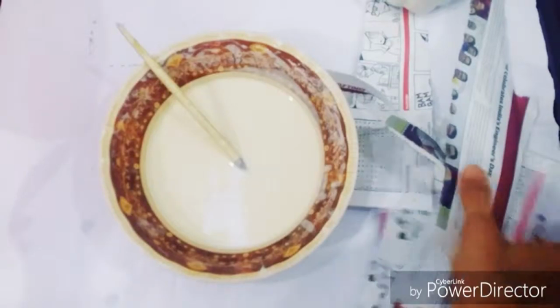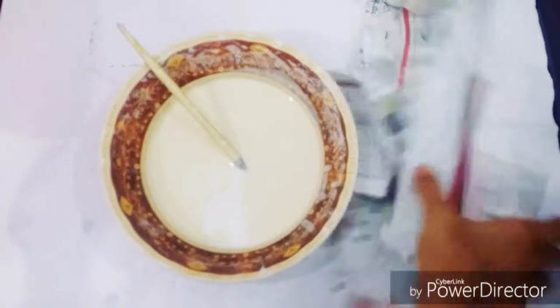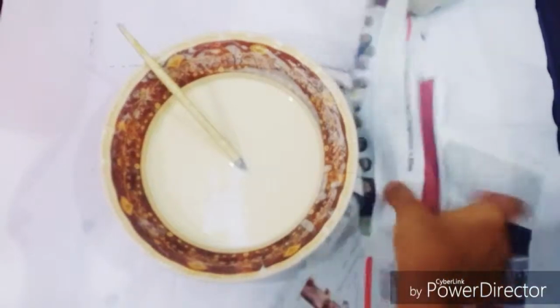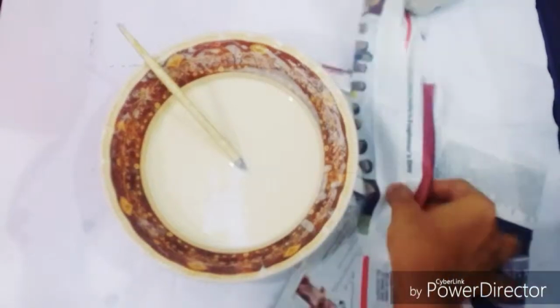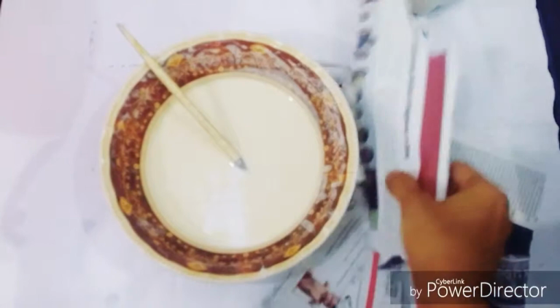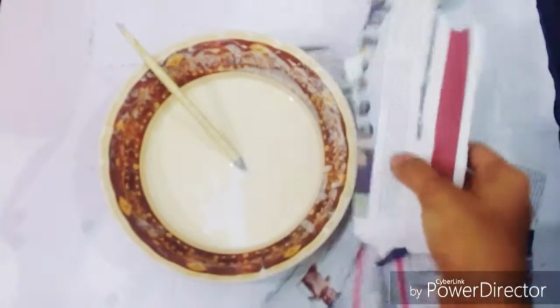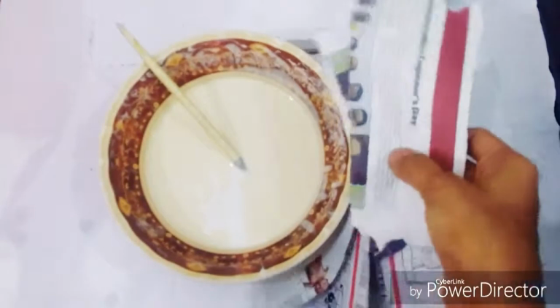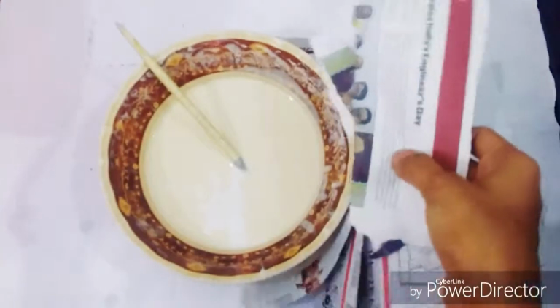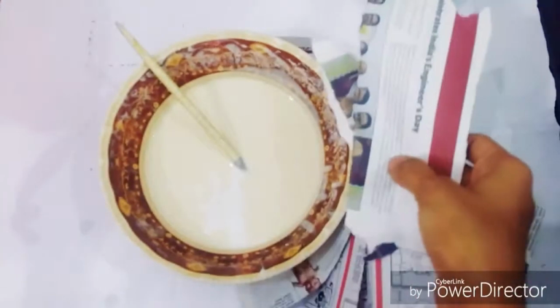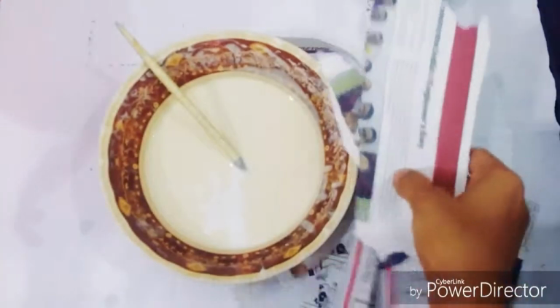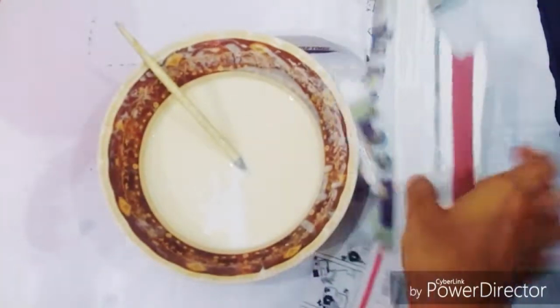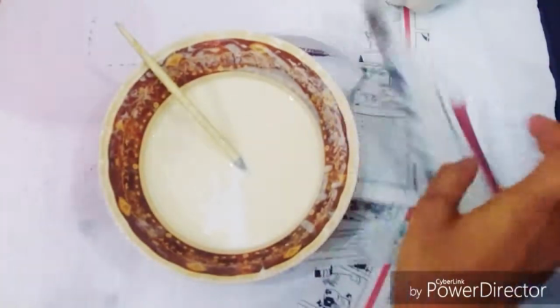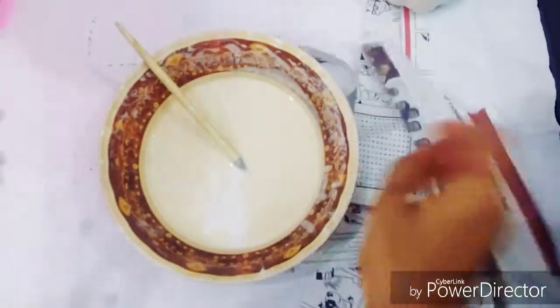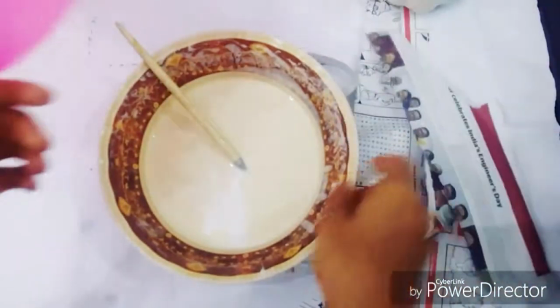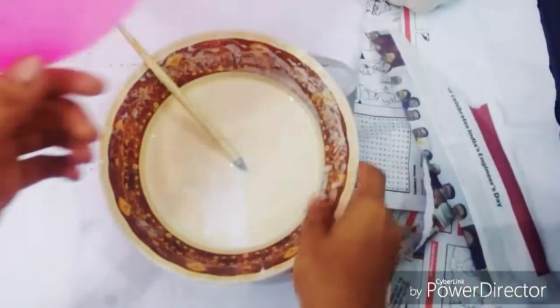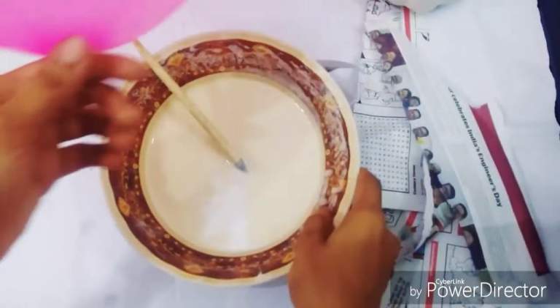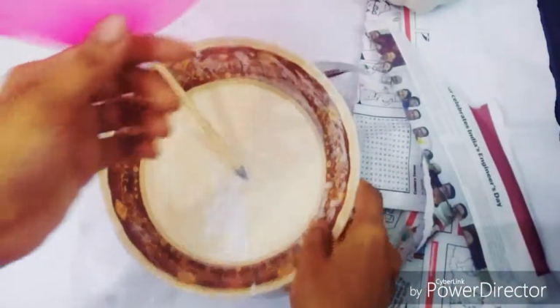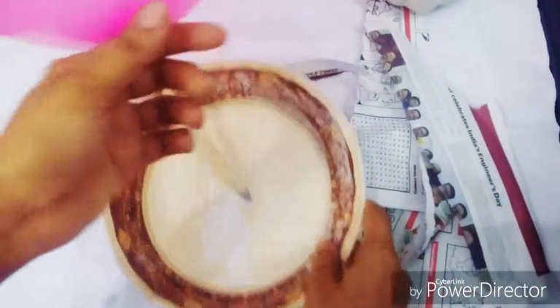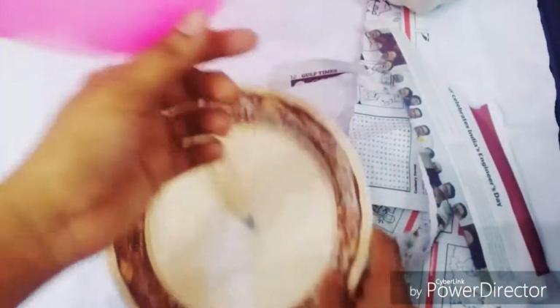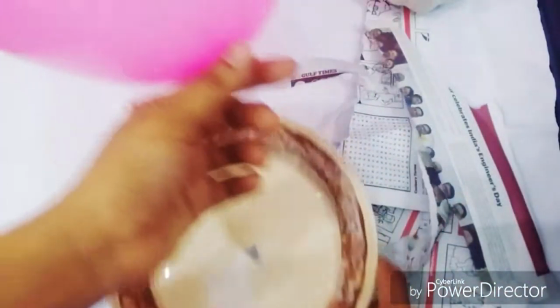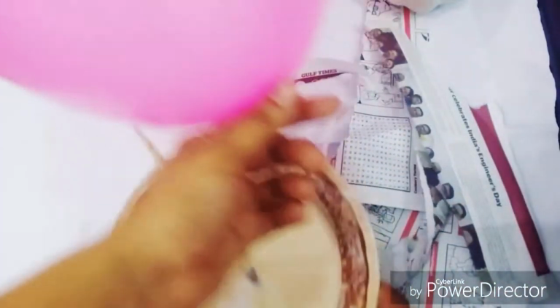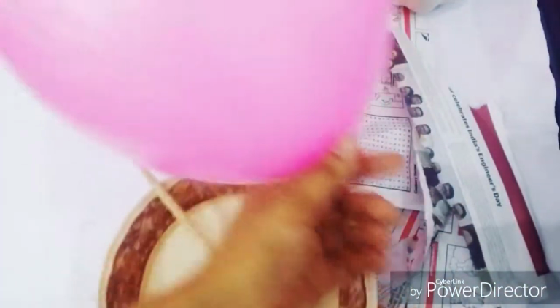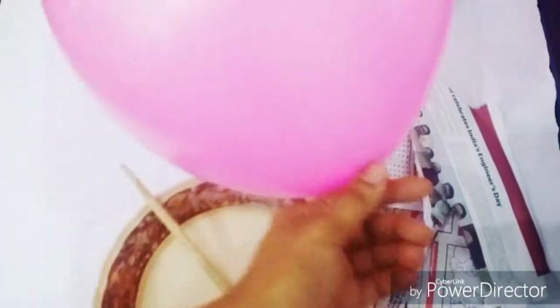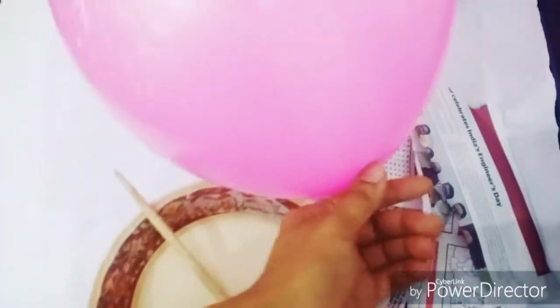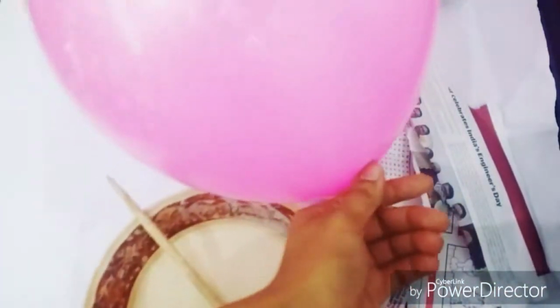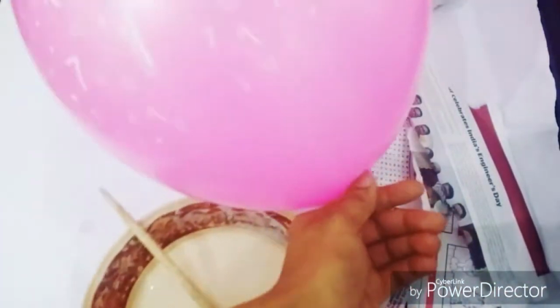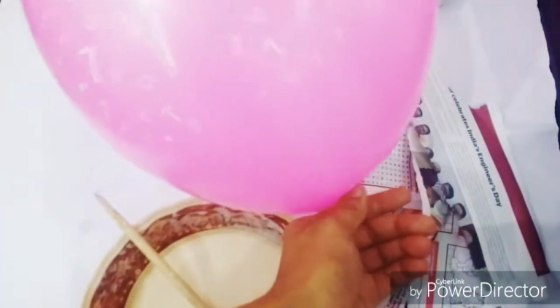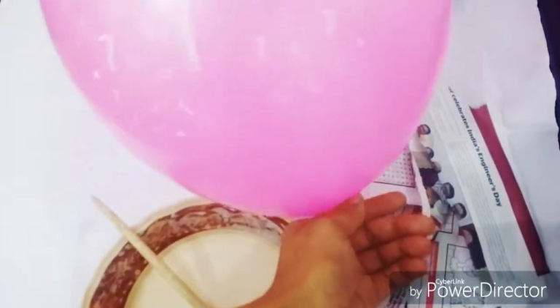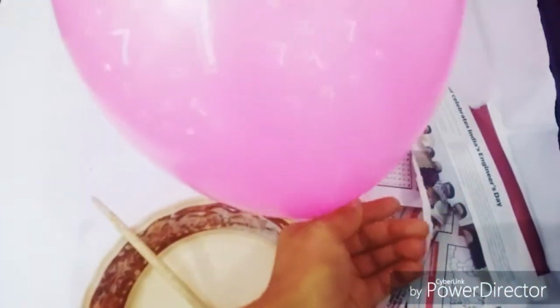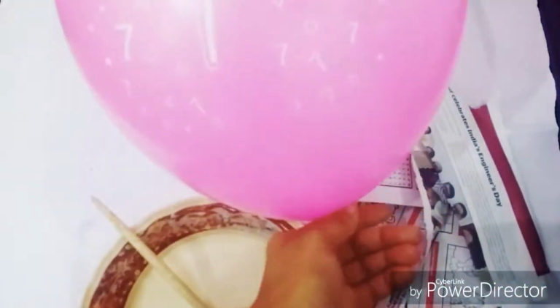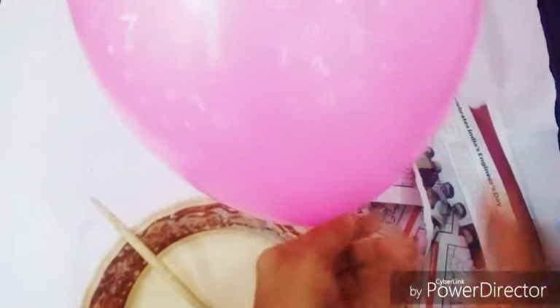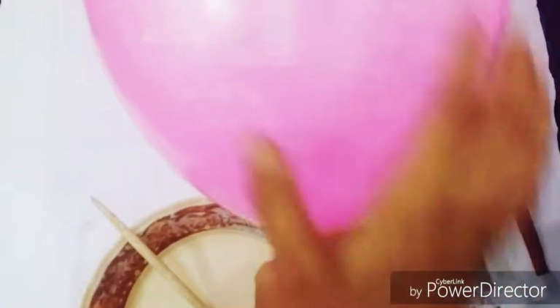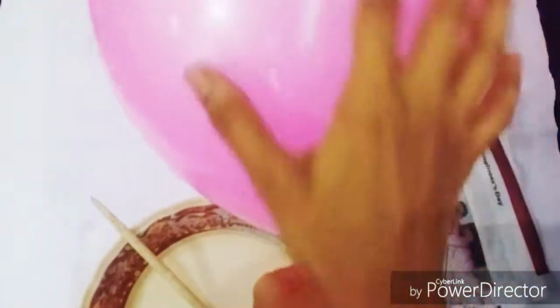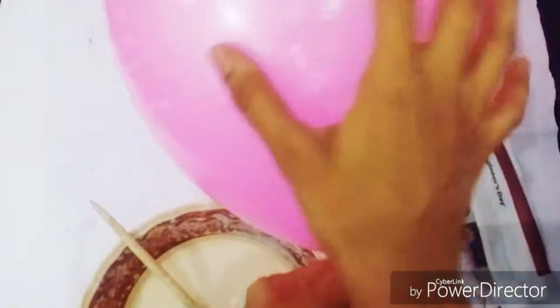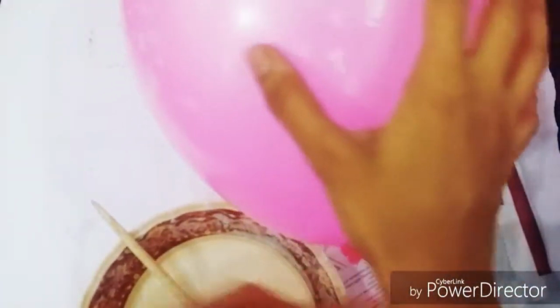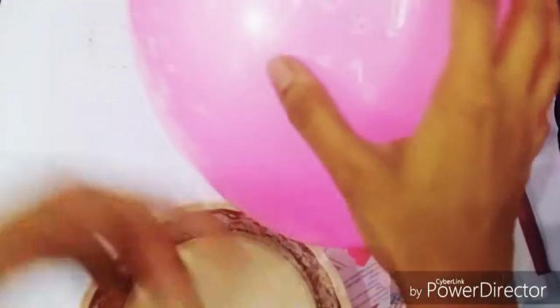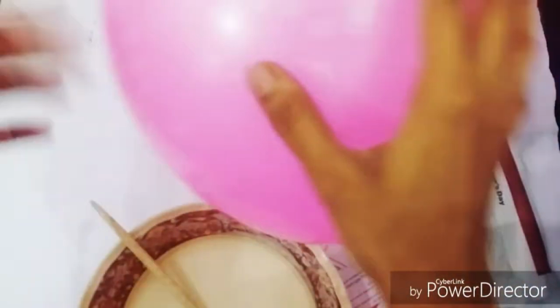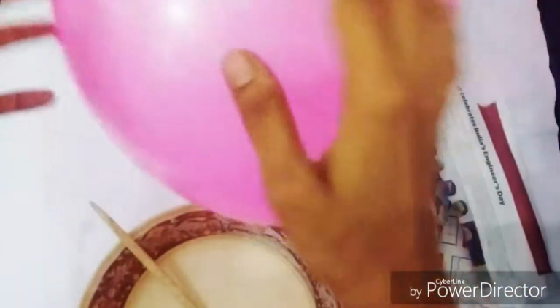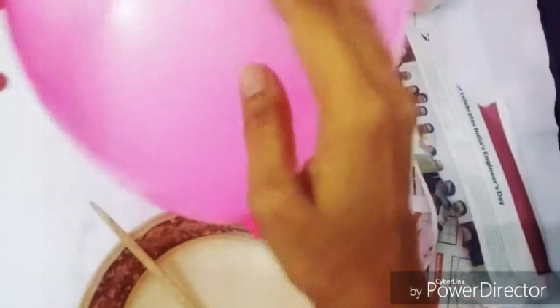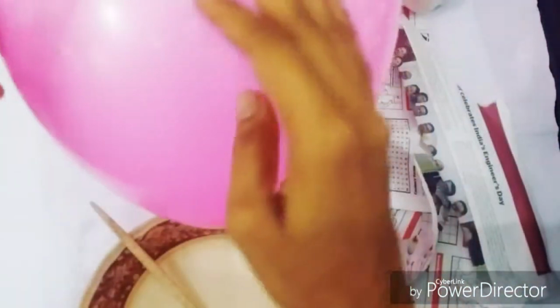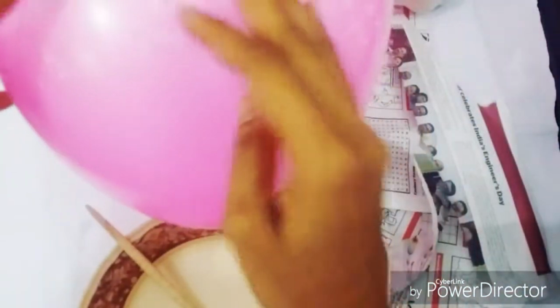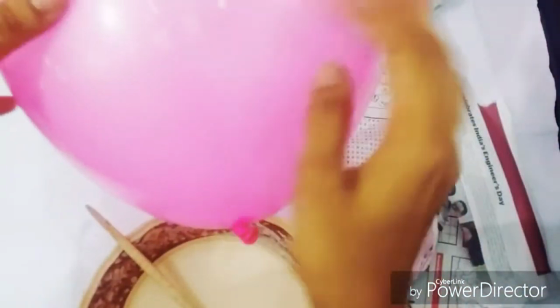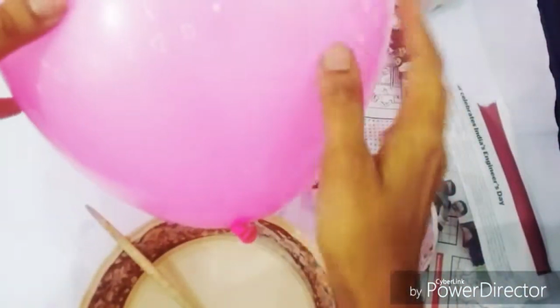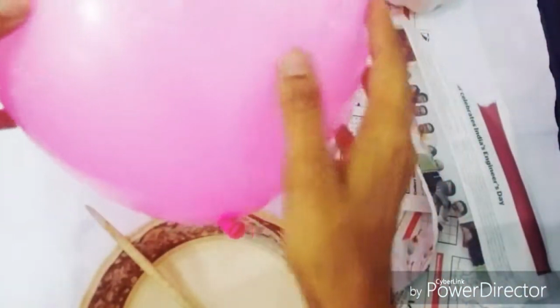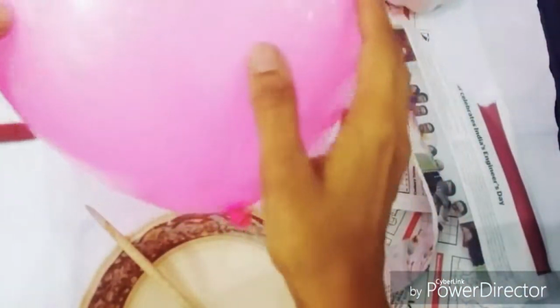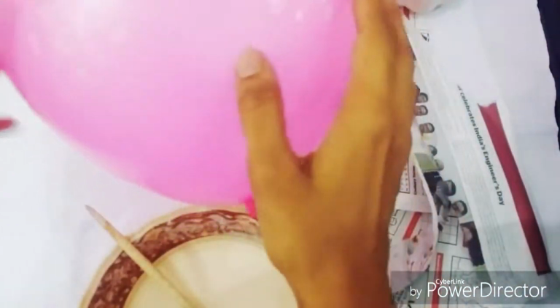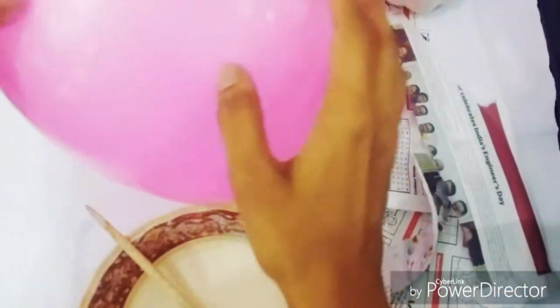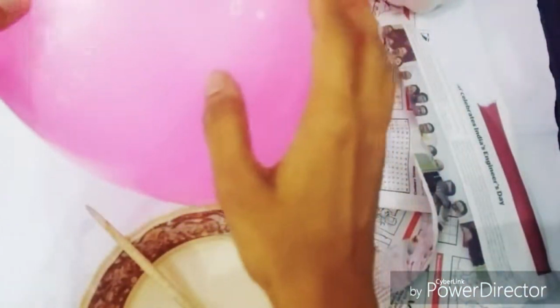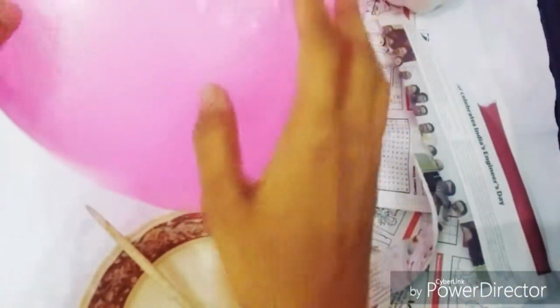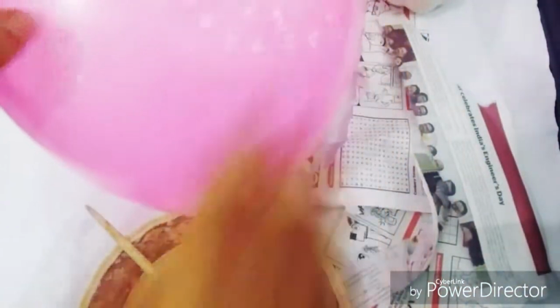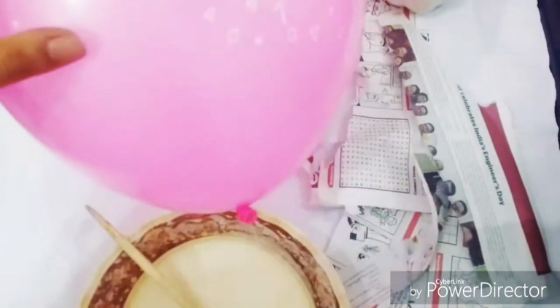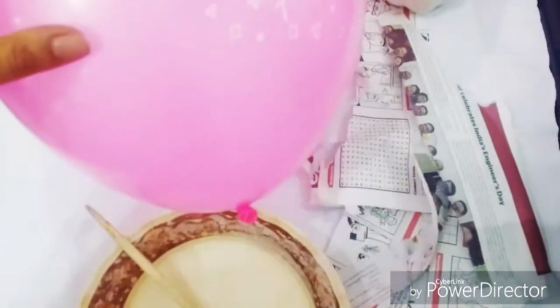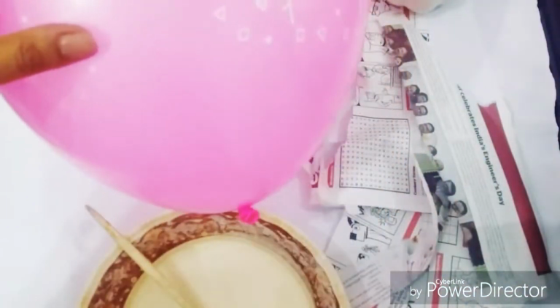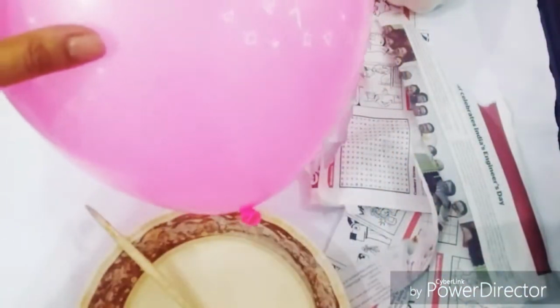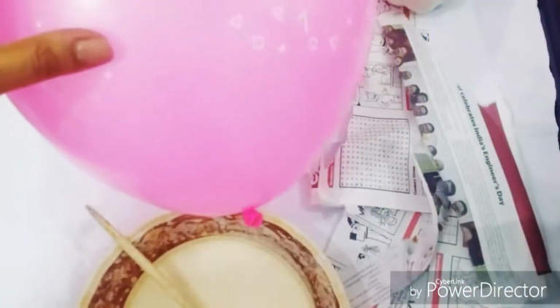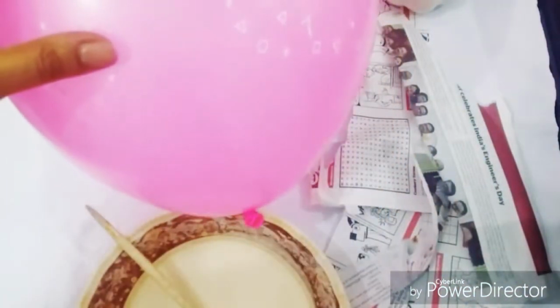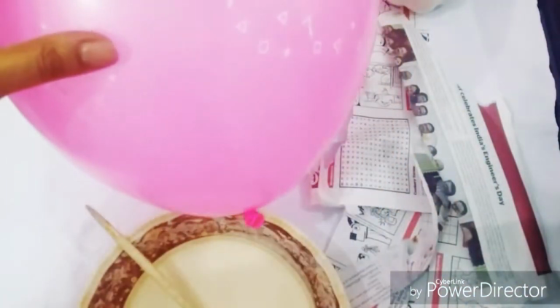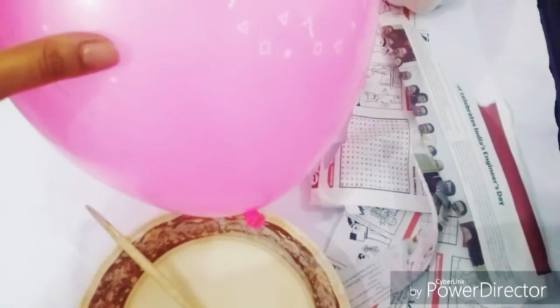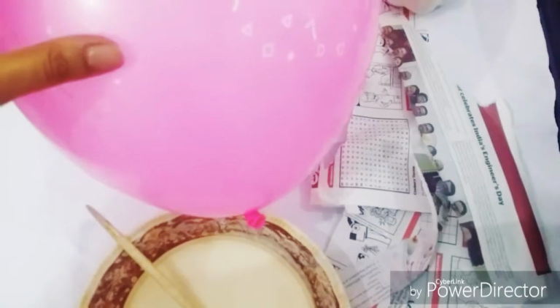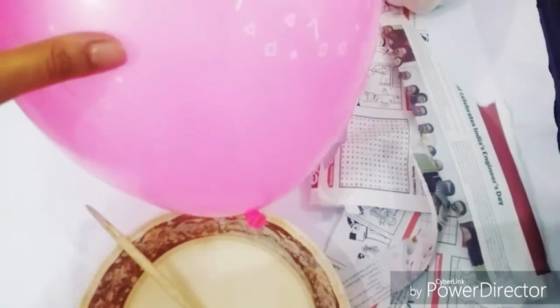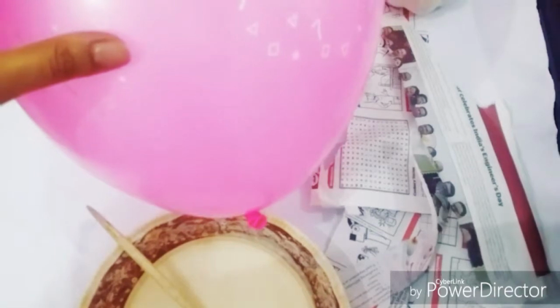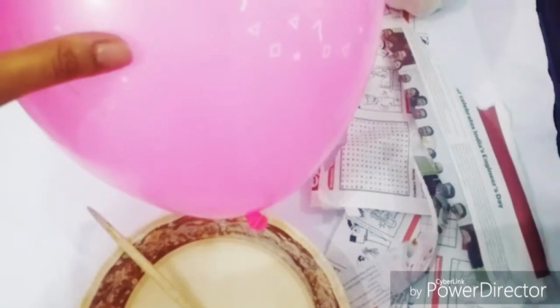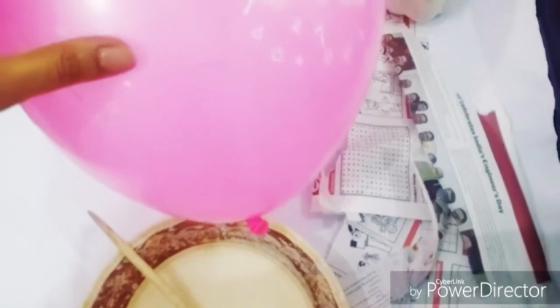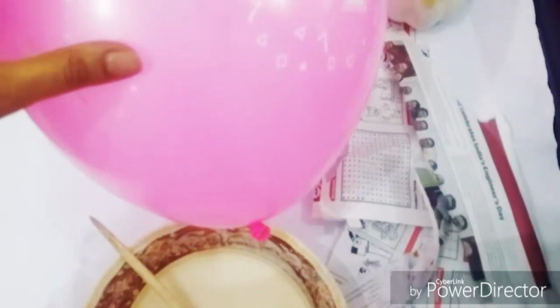You will need strips of paper, papier mache paste, and a fully blown up huge balloon.